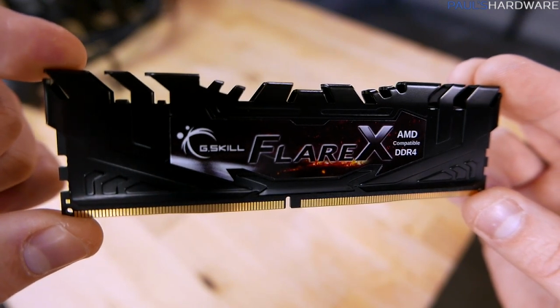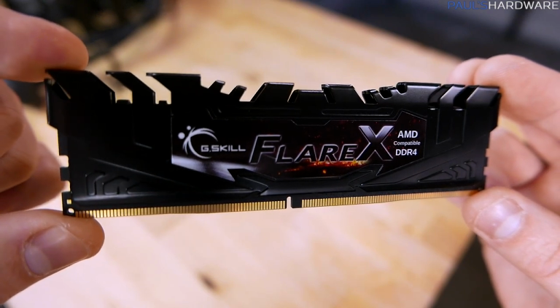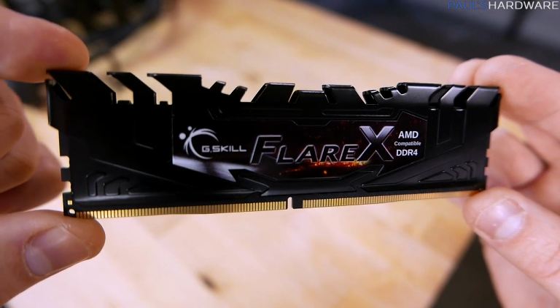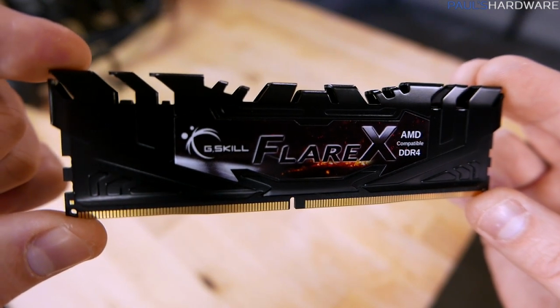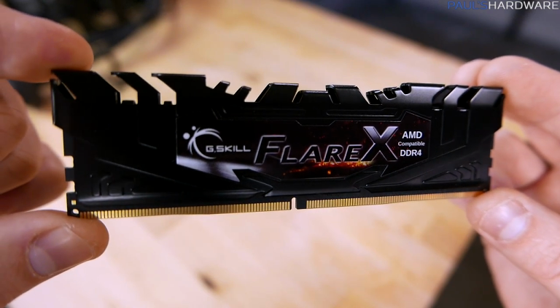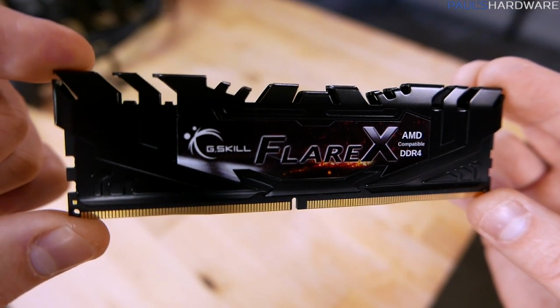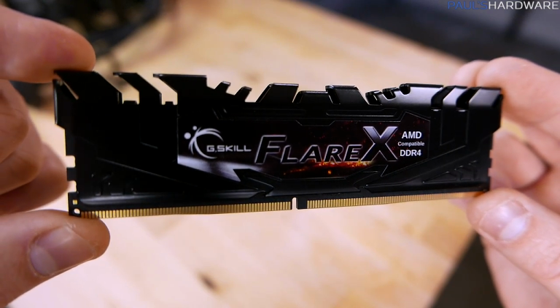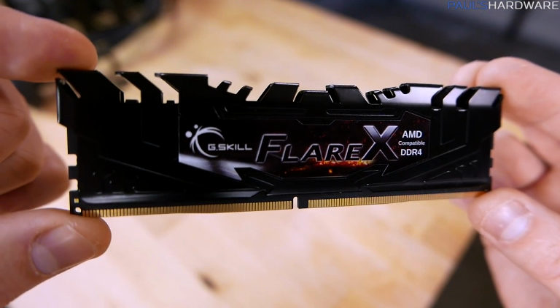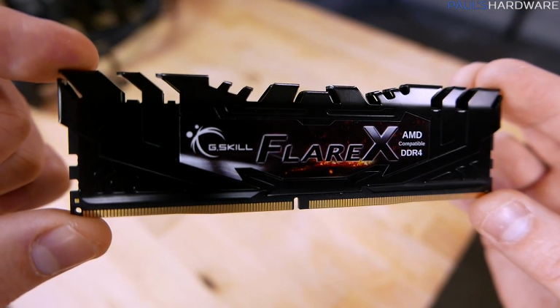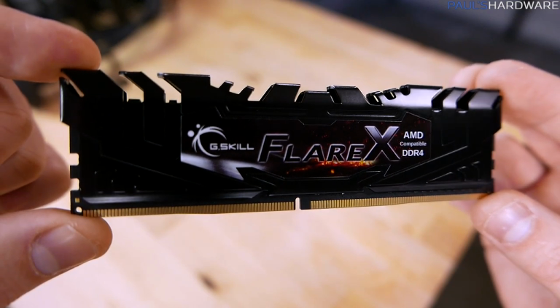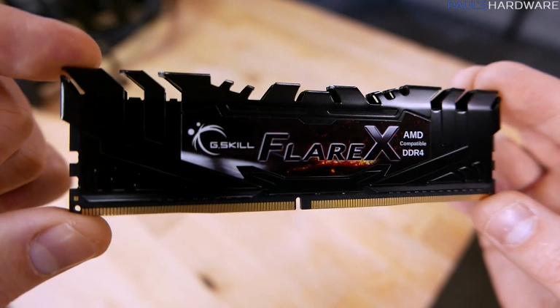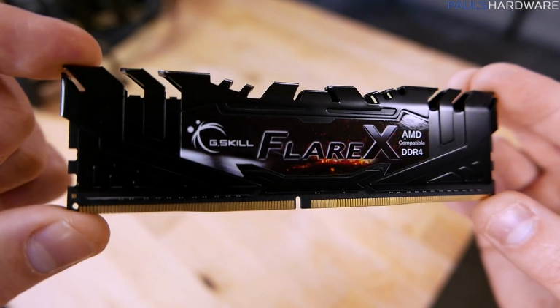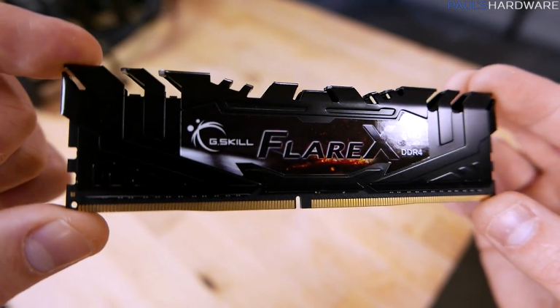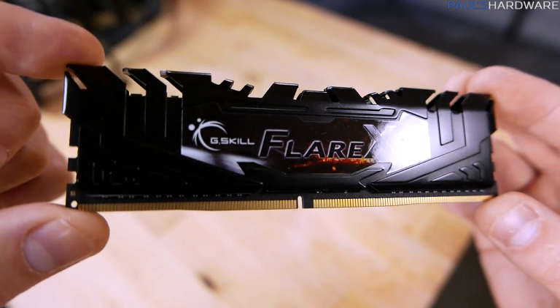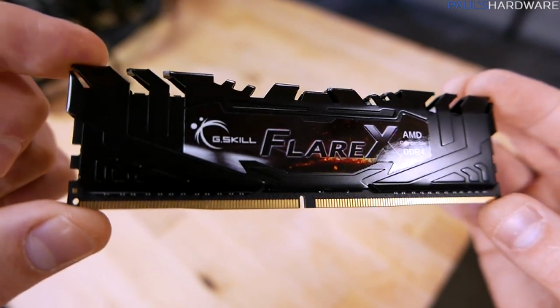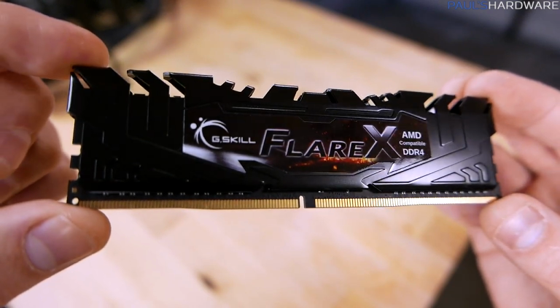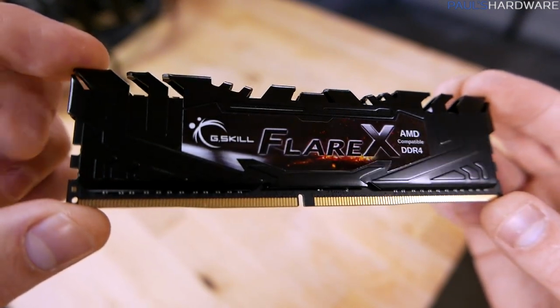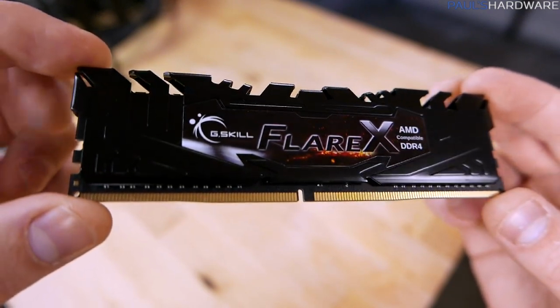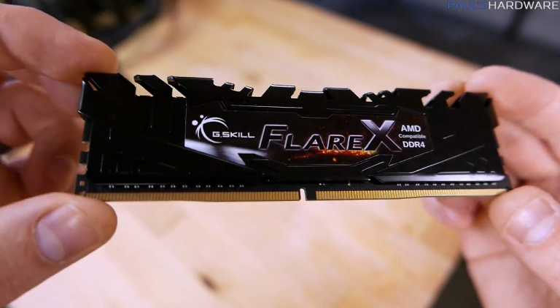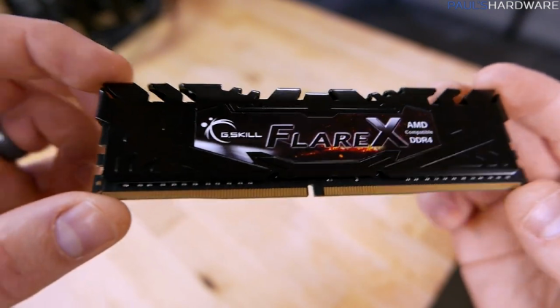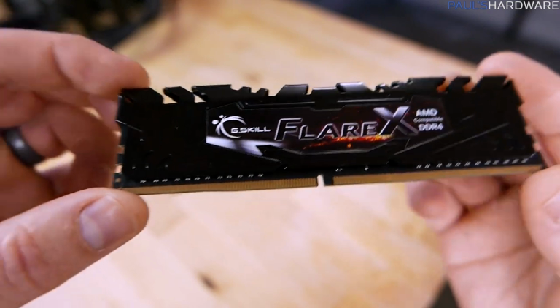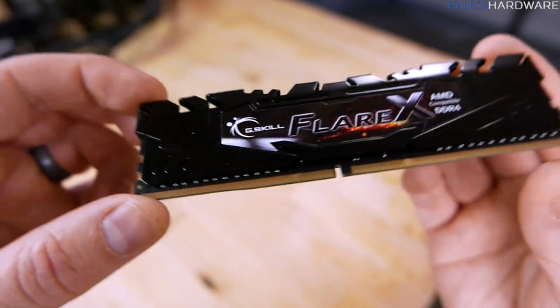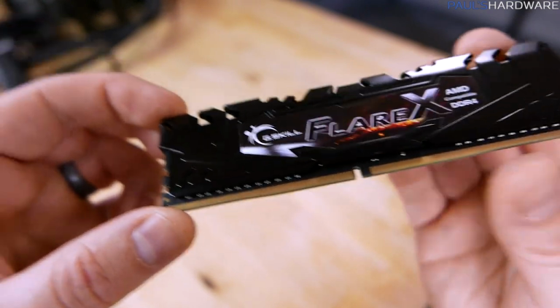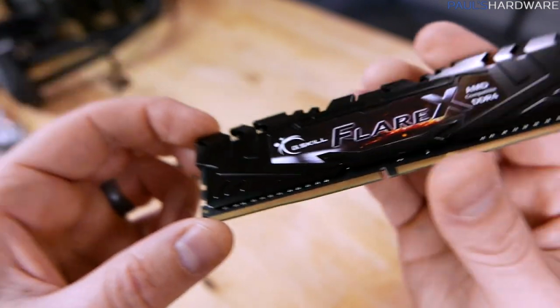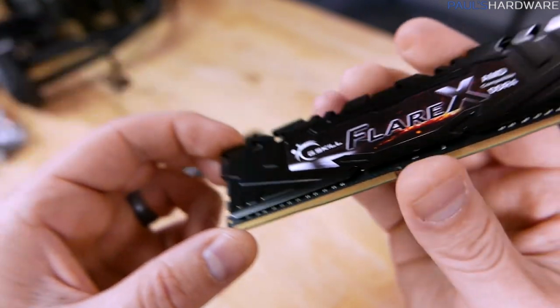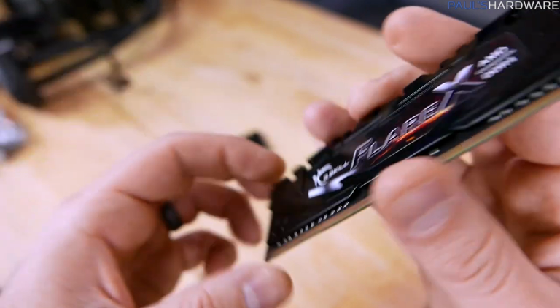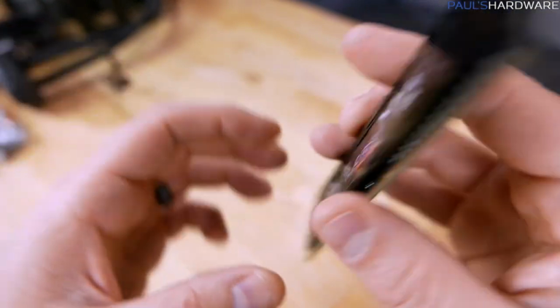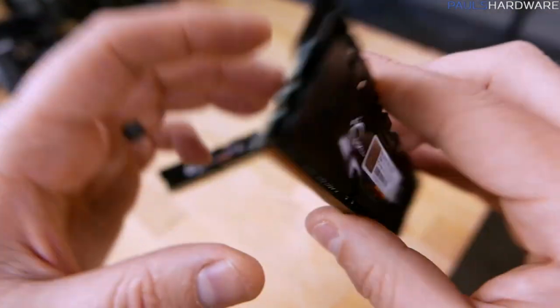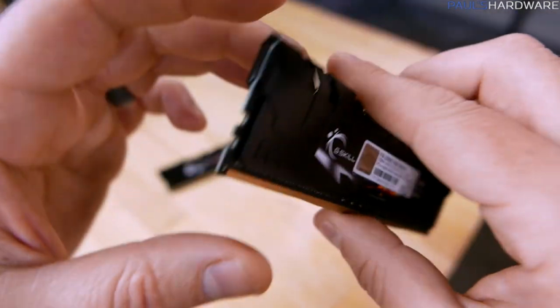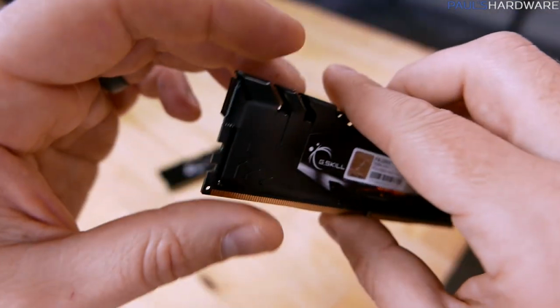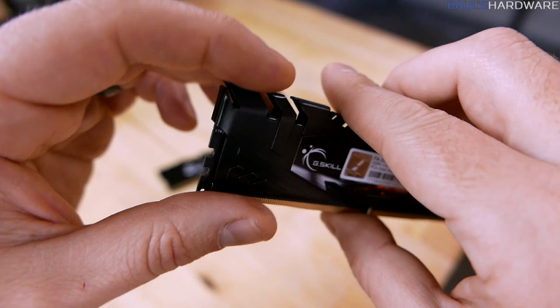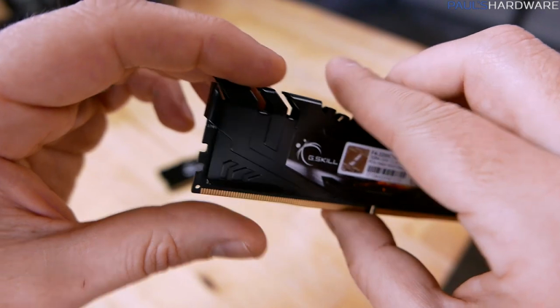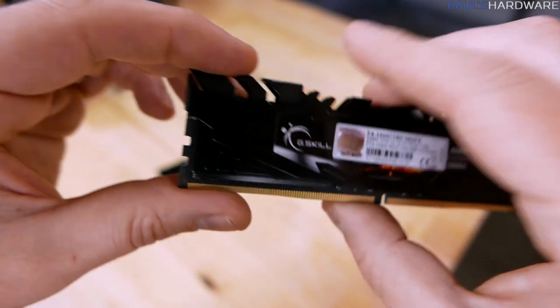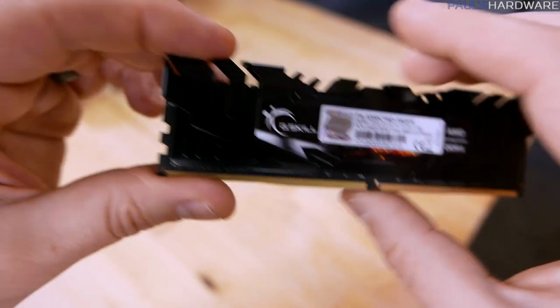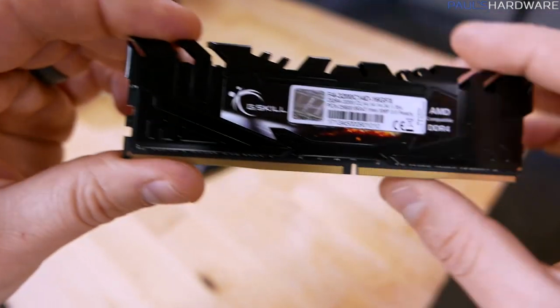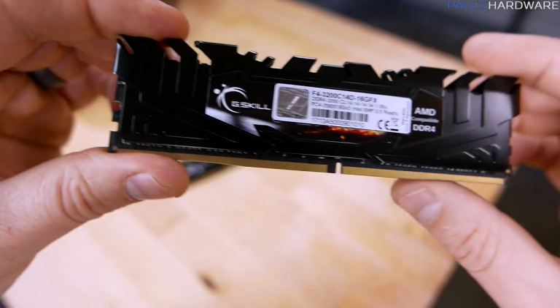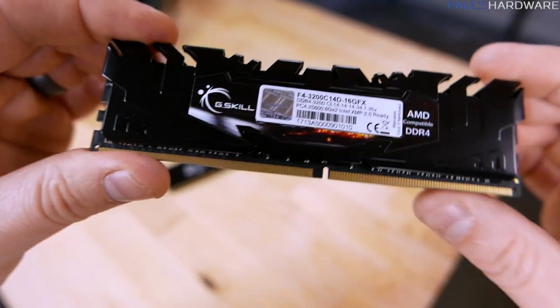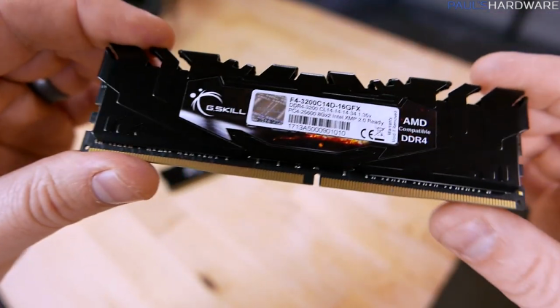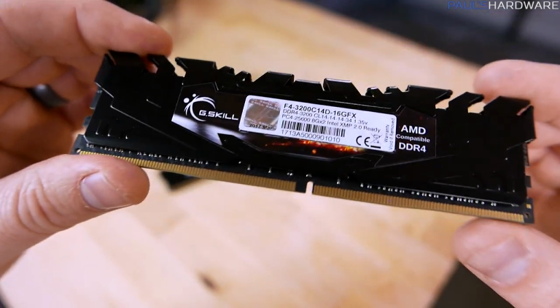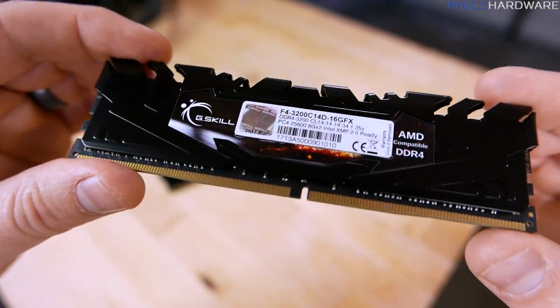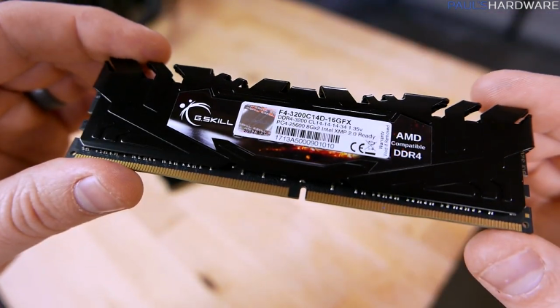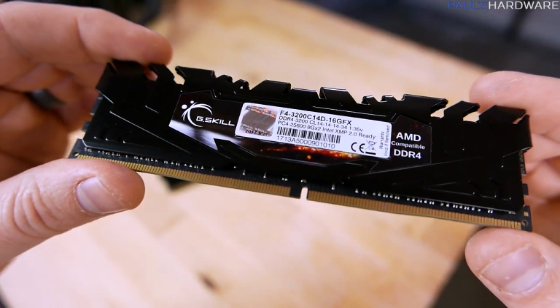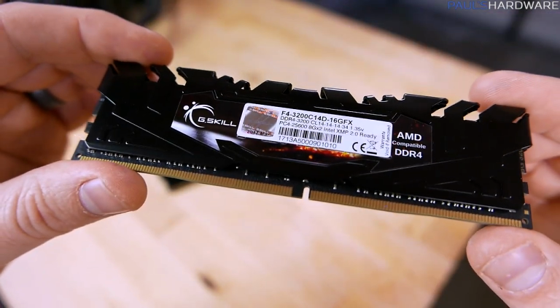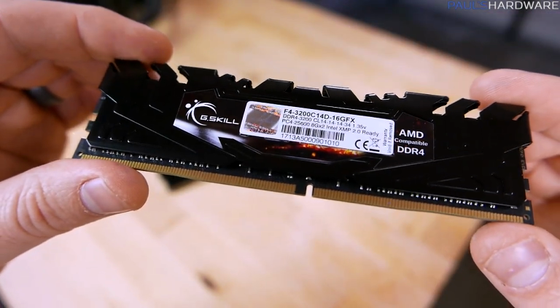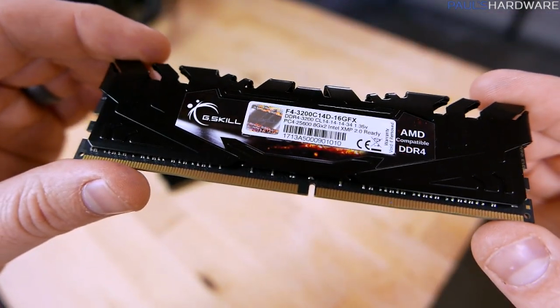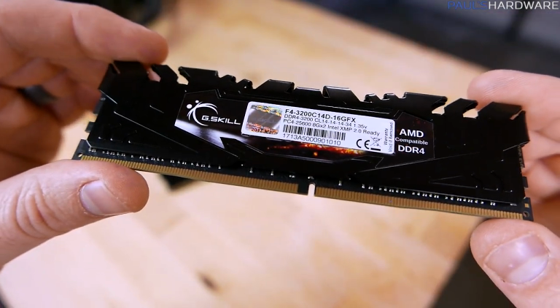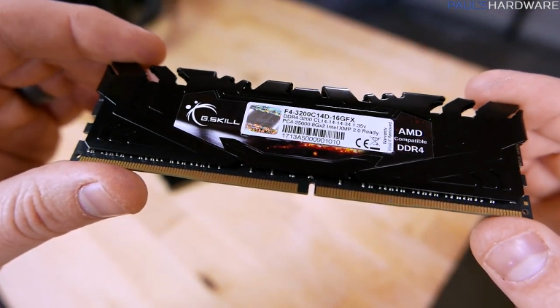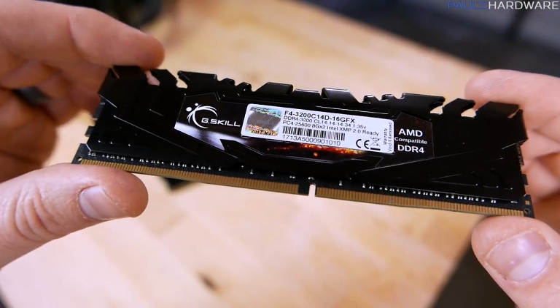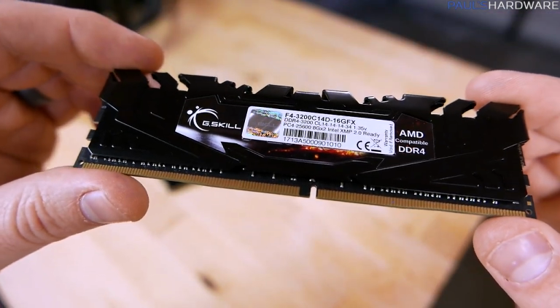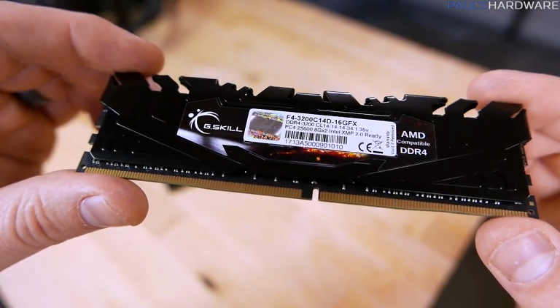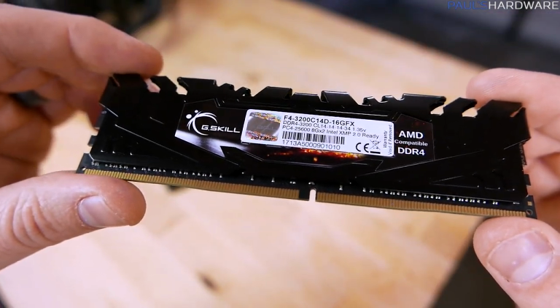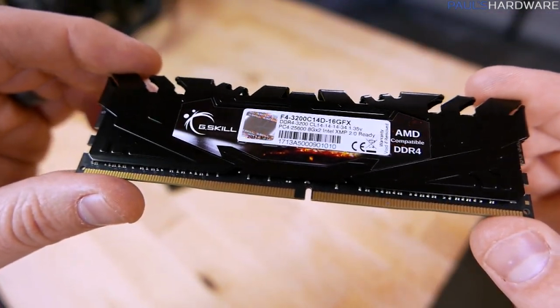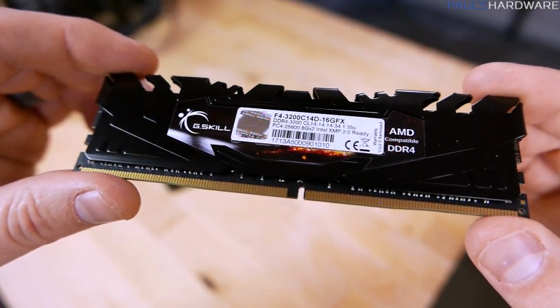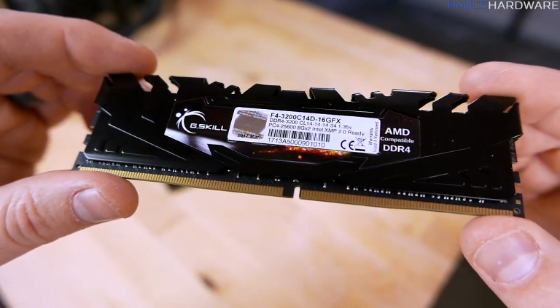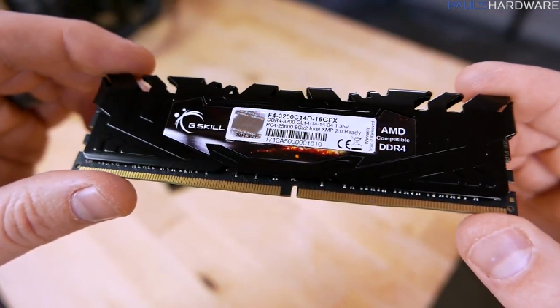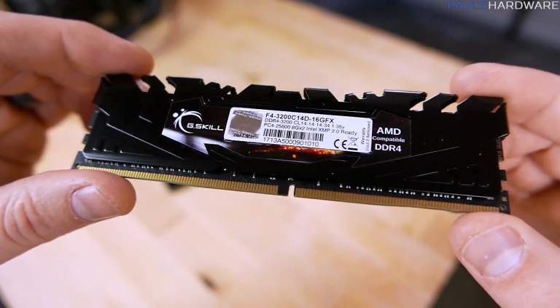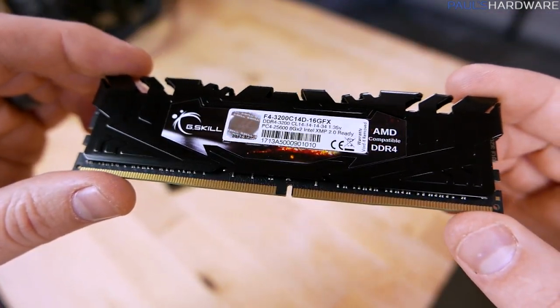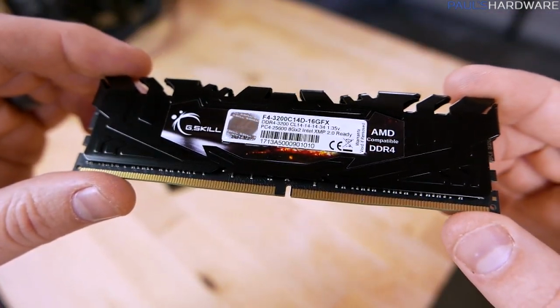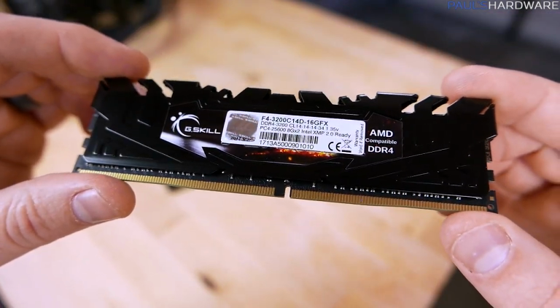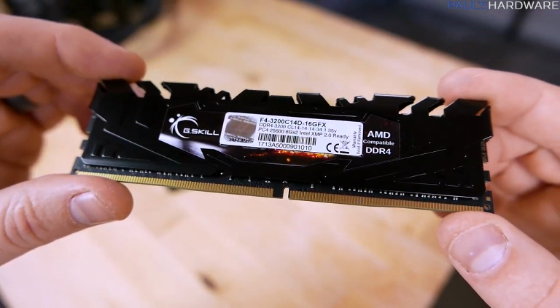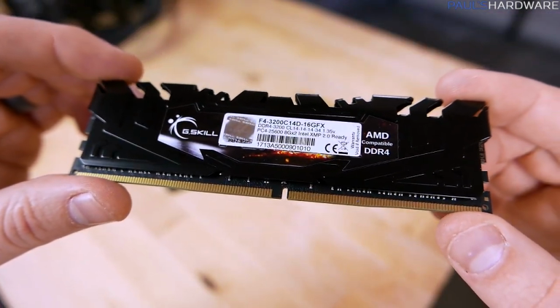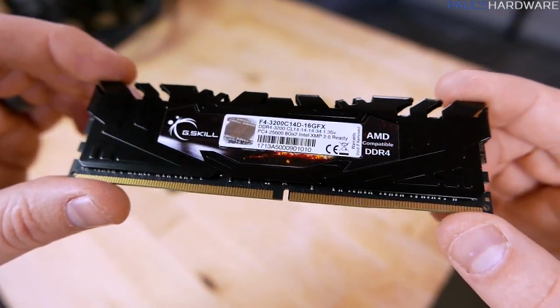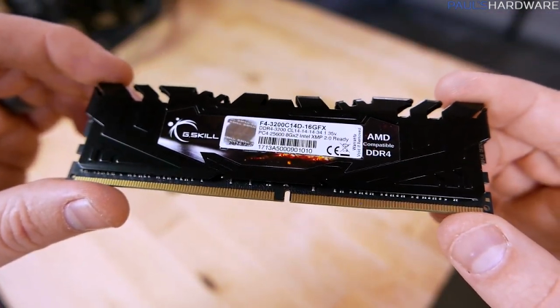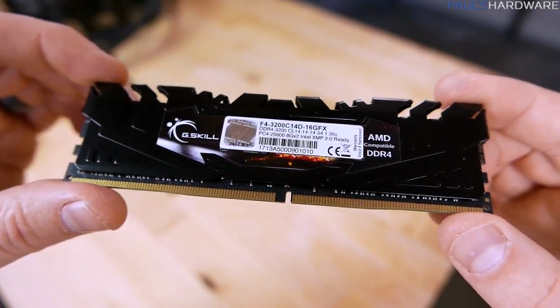This seems to be a good option for anyone who's looking for a bit of a boost in performance with their Ryzen setup, as well as hopefully improved gaming performance.